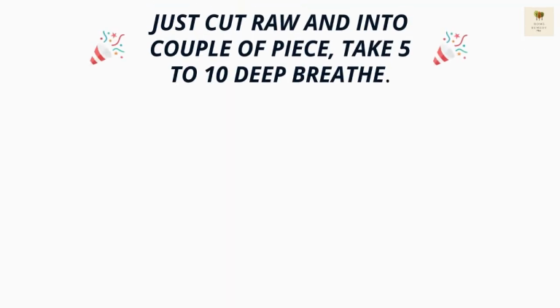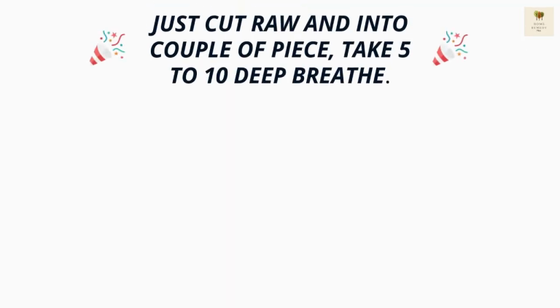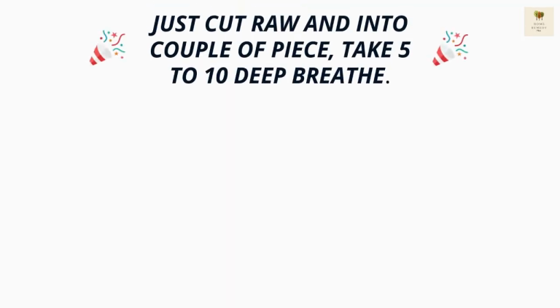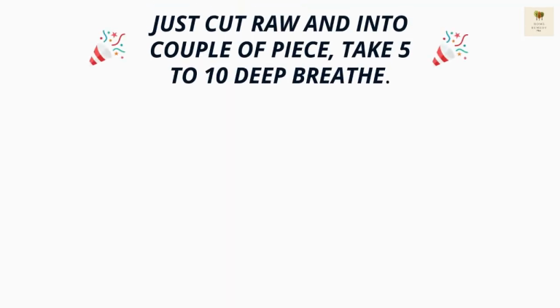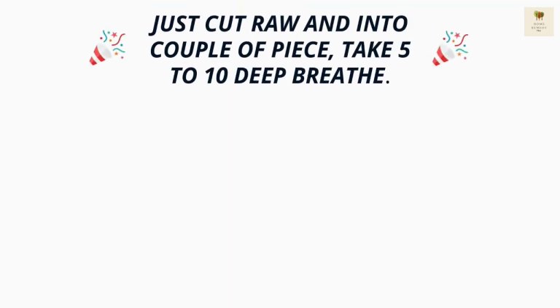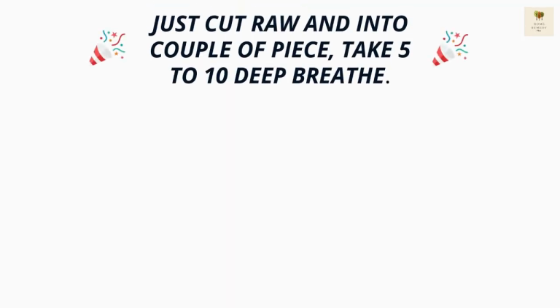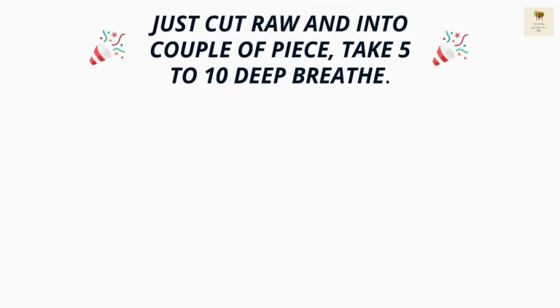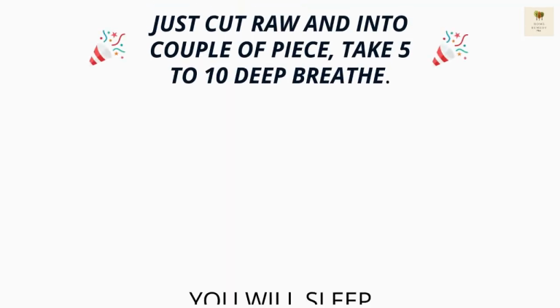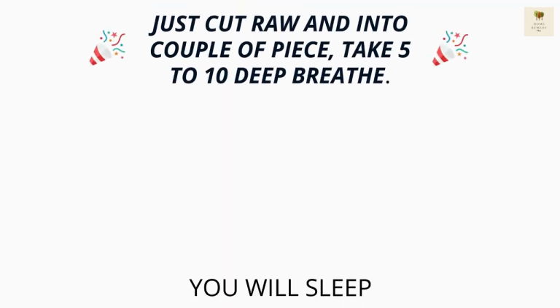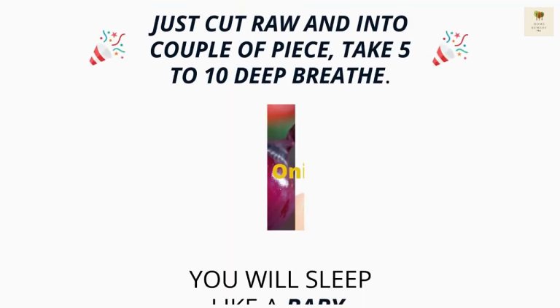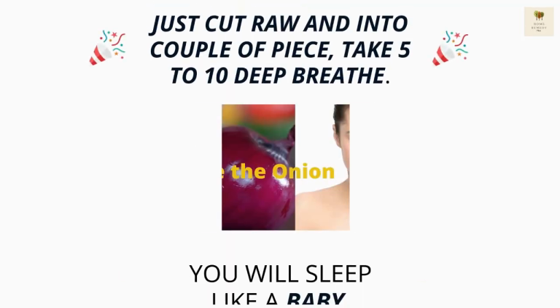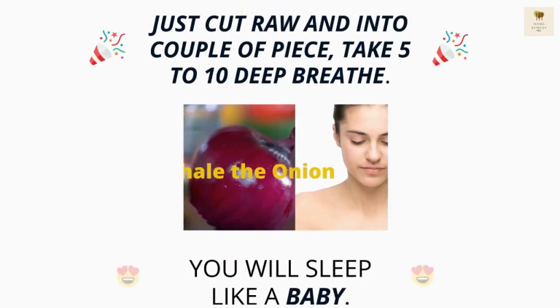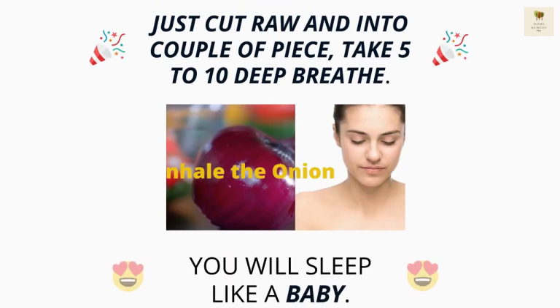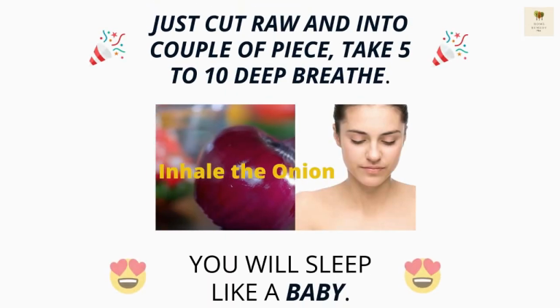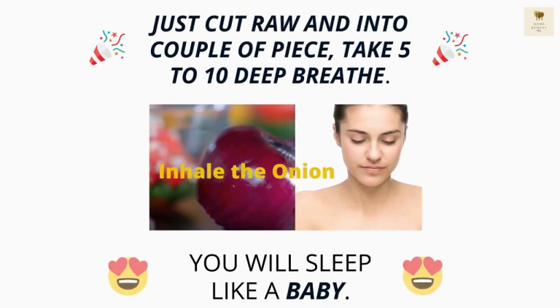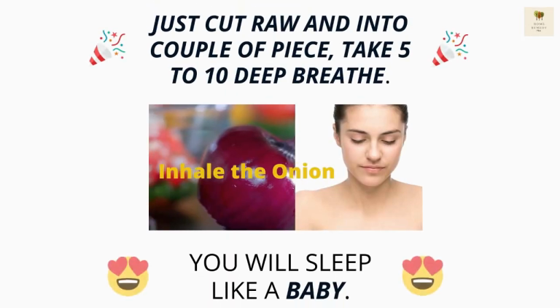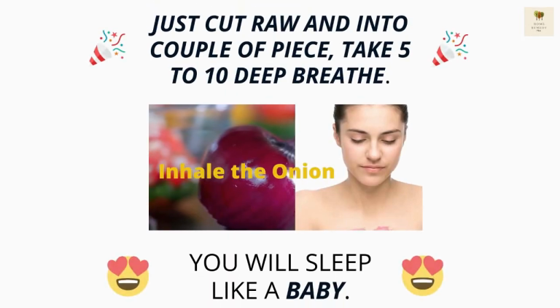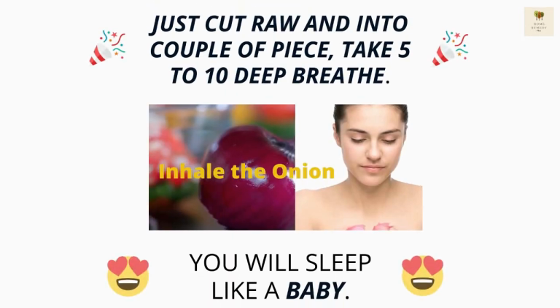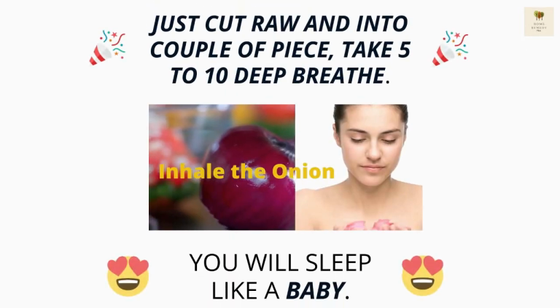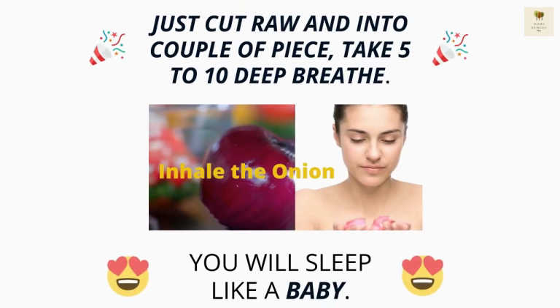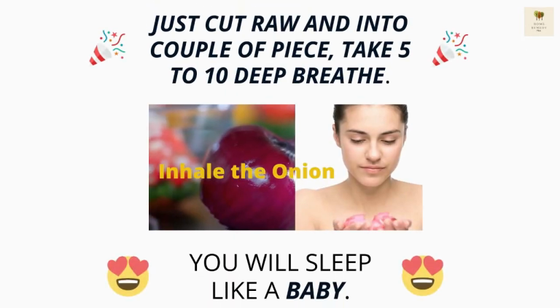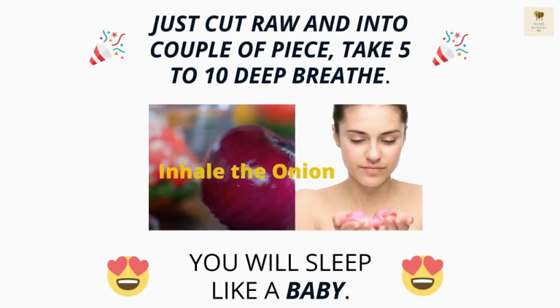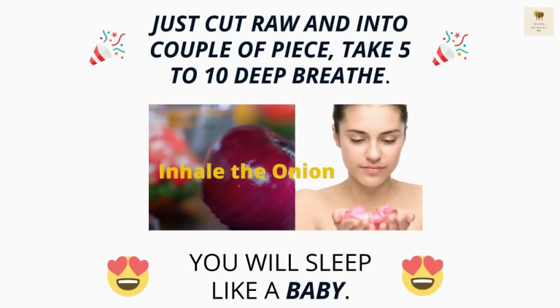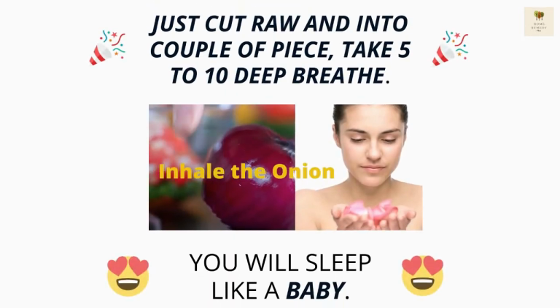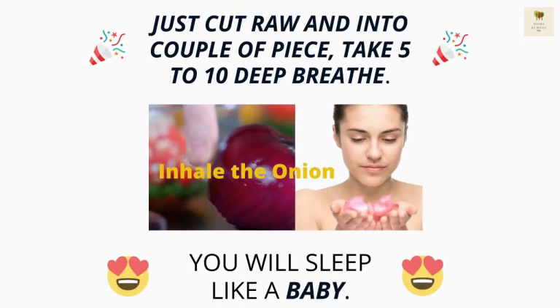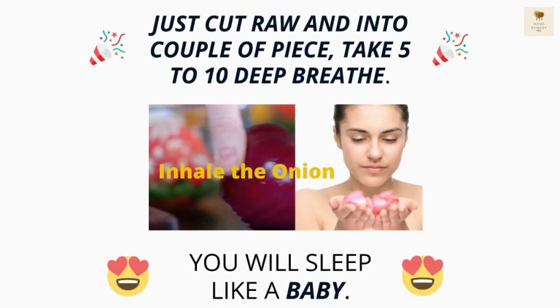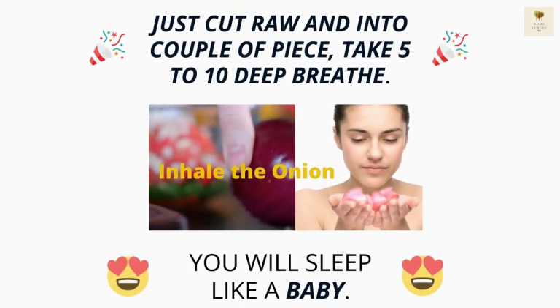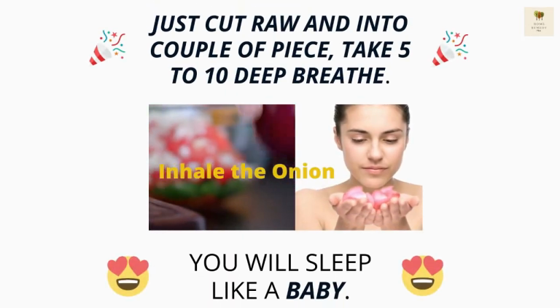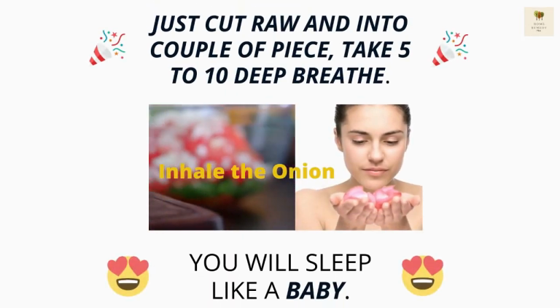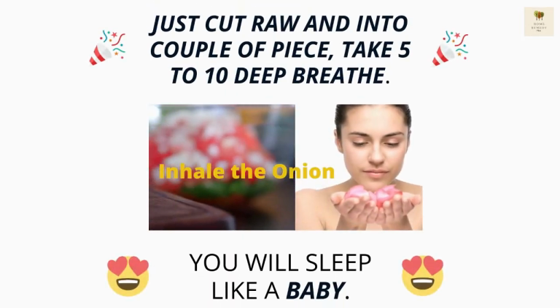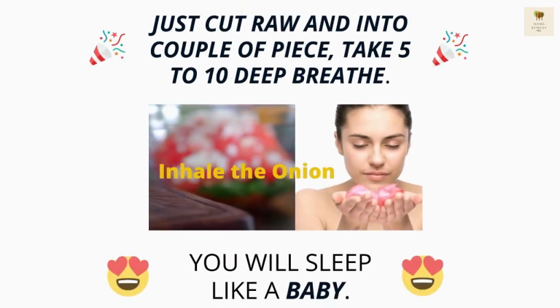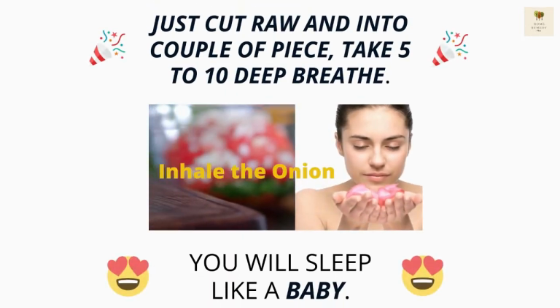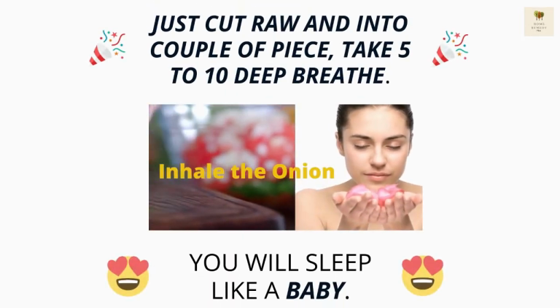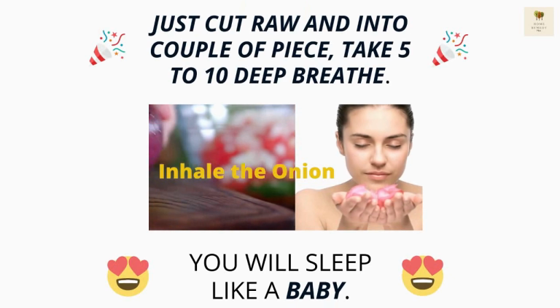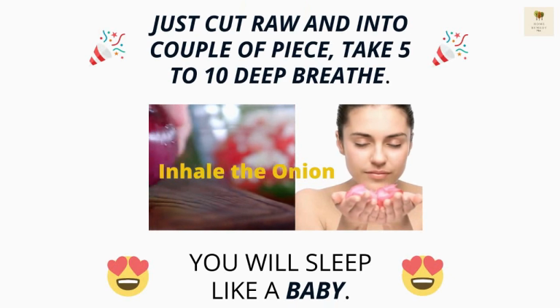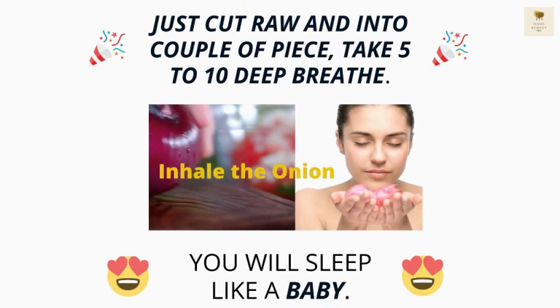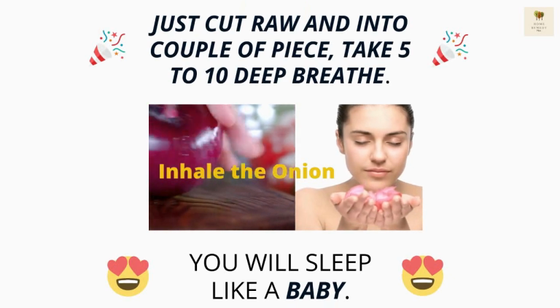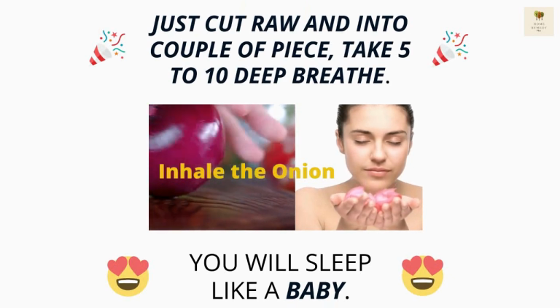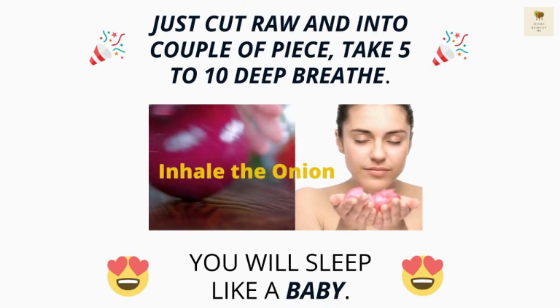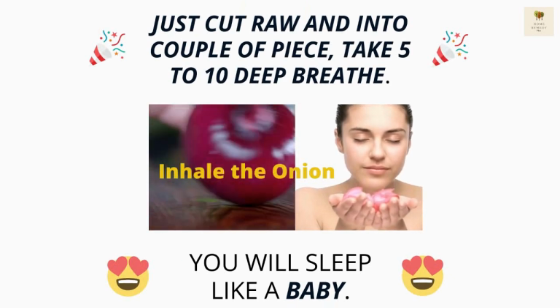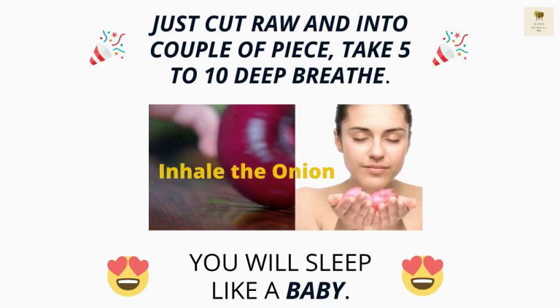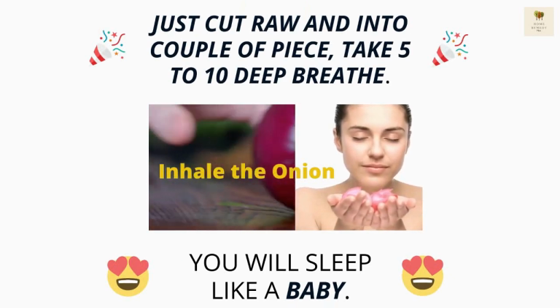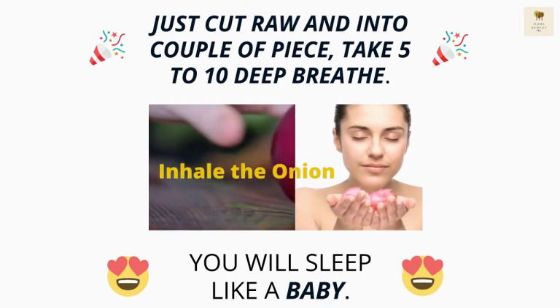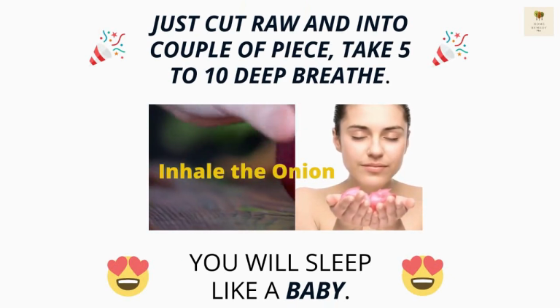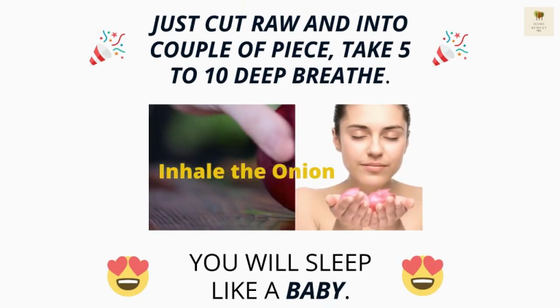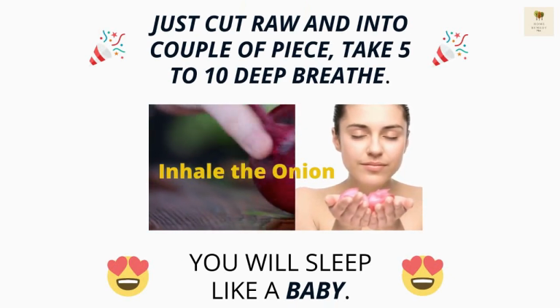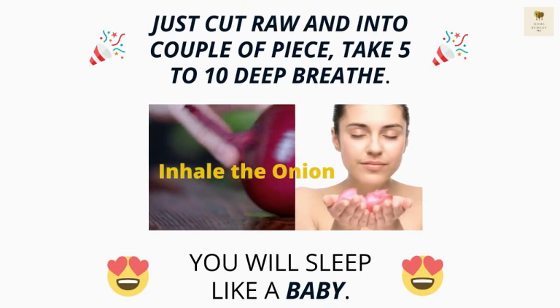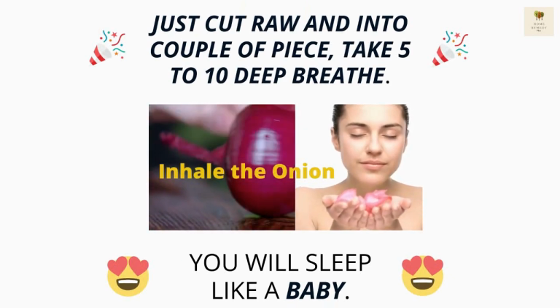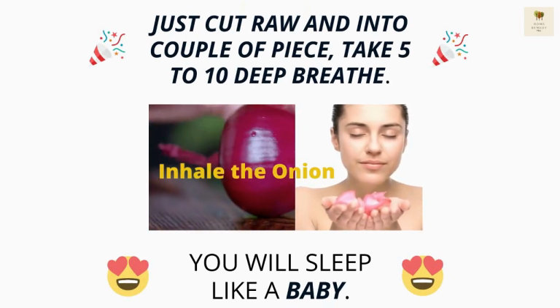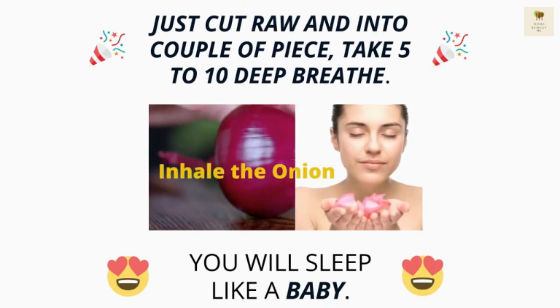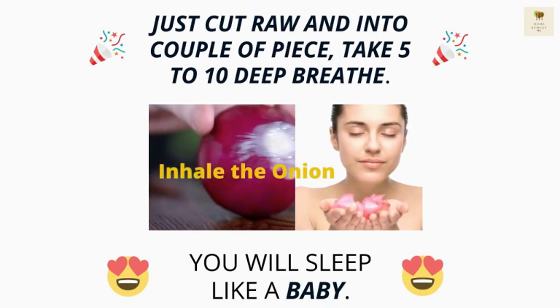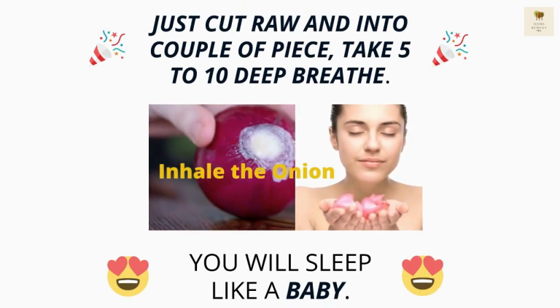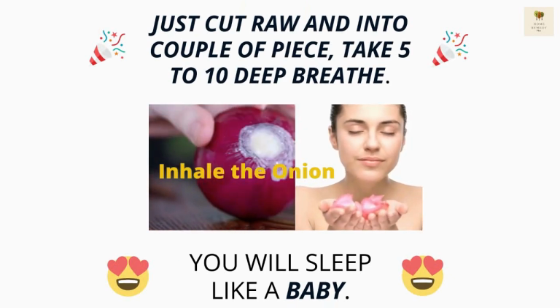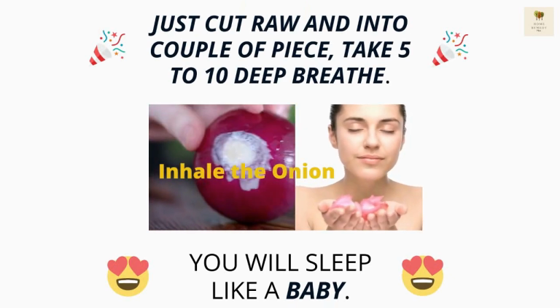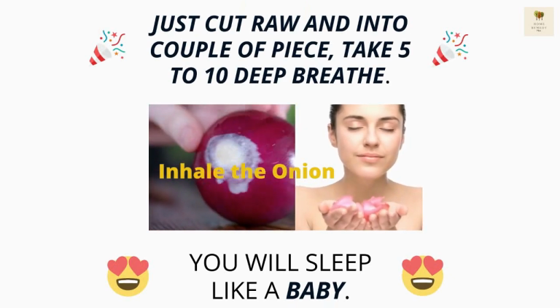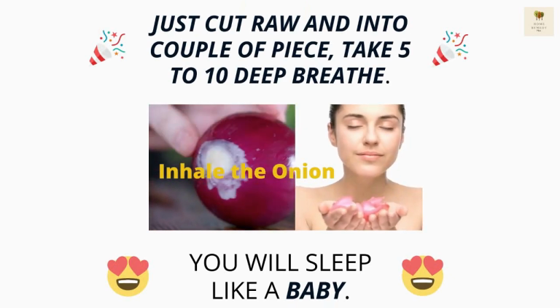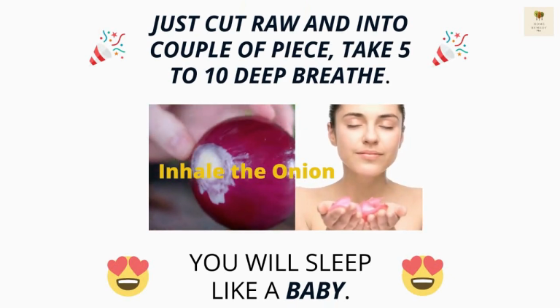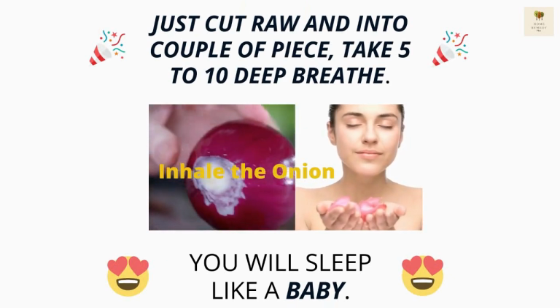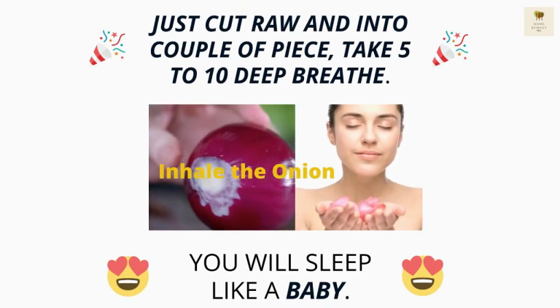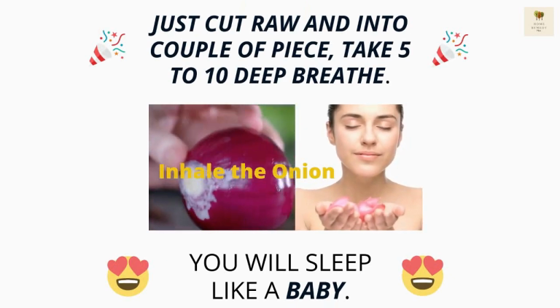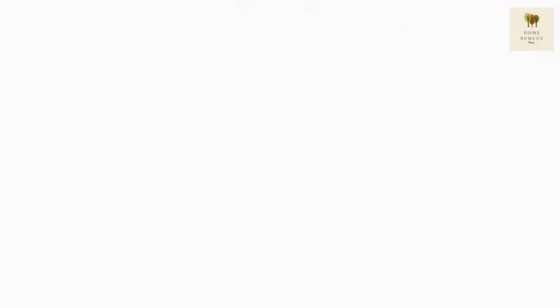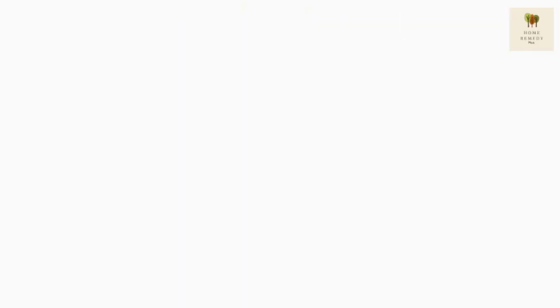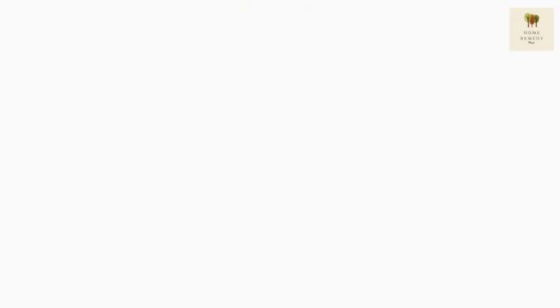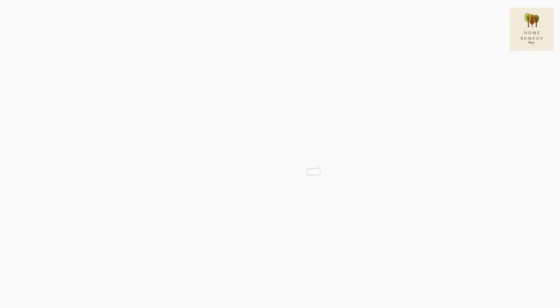Just cut raw onion into a couple of pieces and take 5 to 10 deep breaths. You will sleep like a baby.